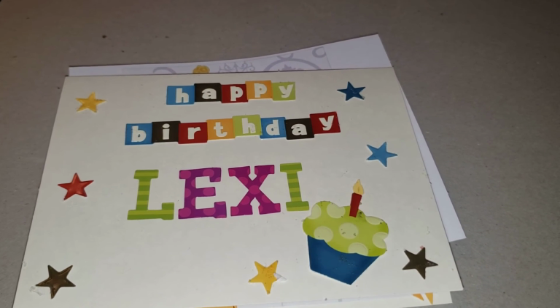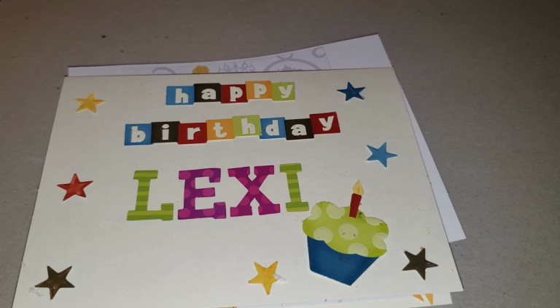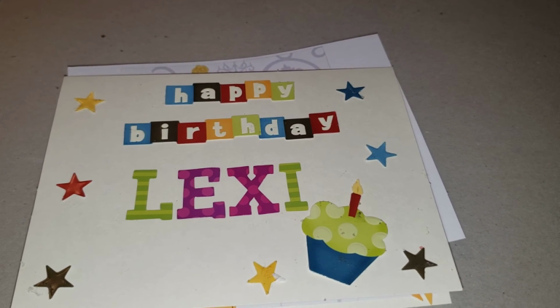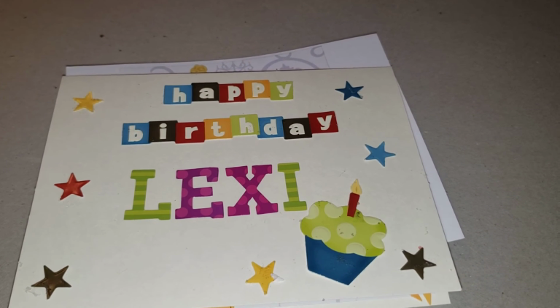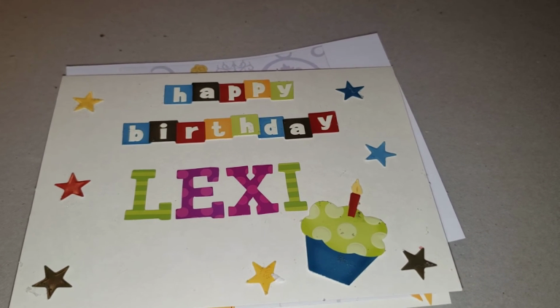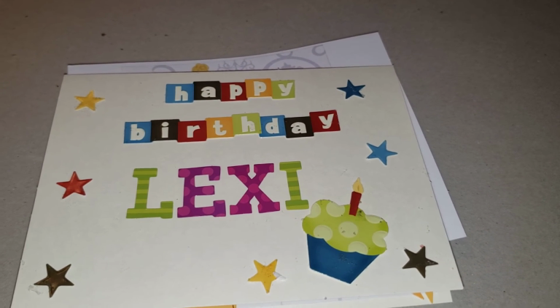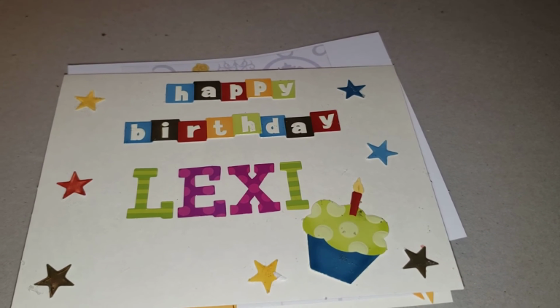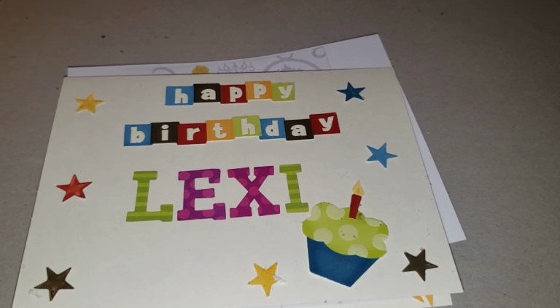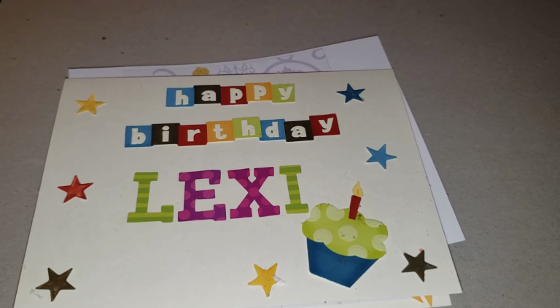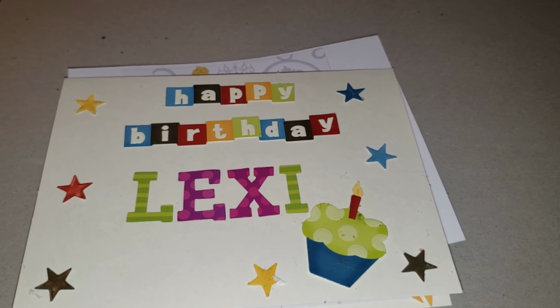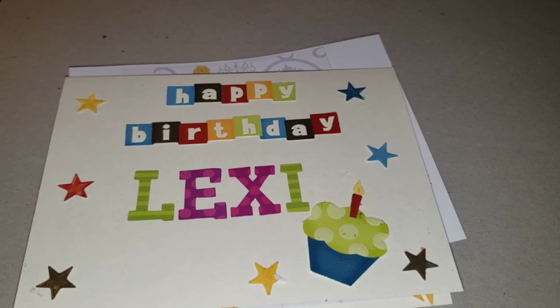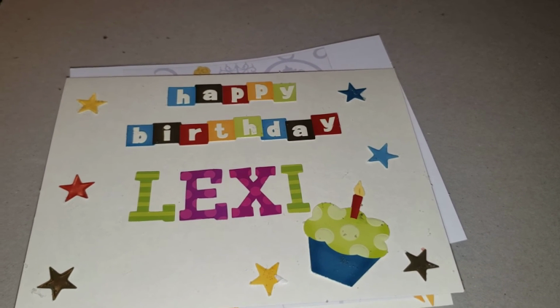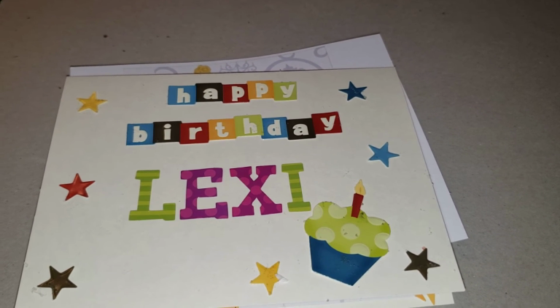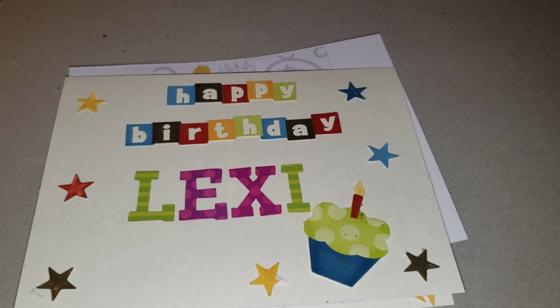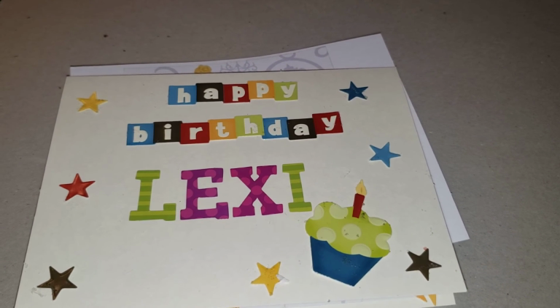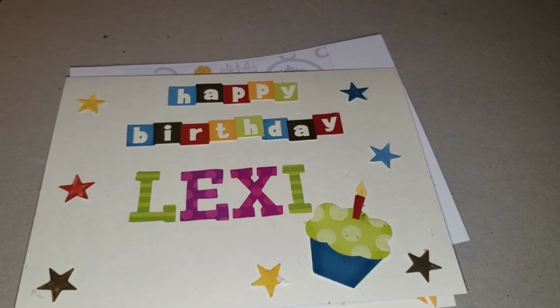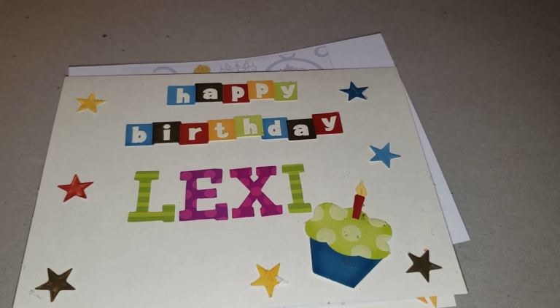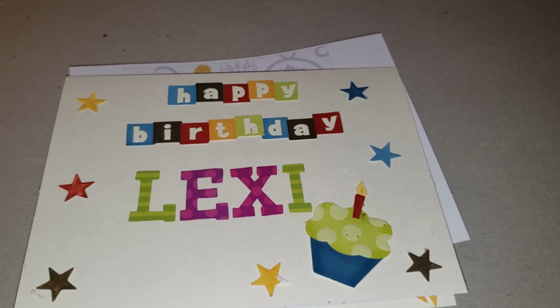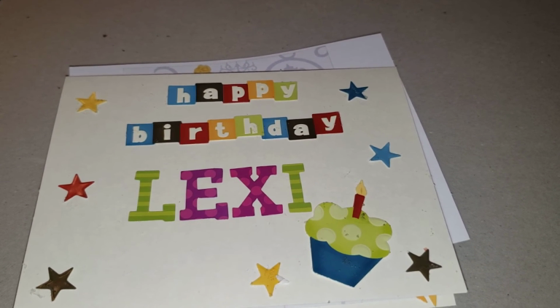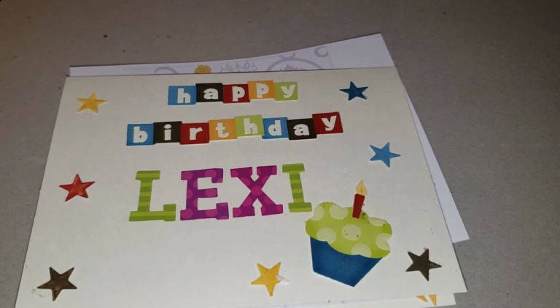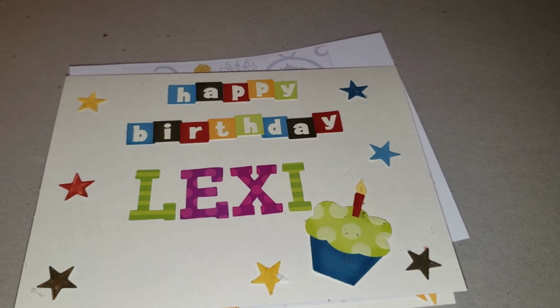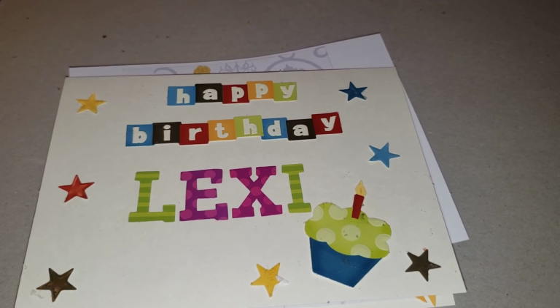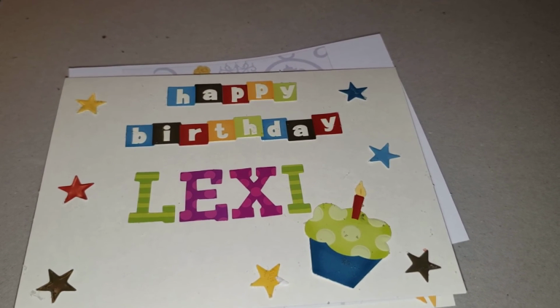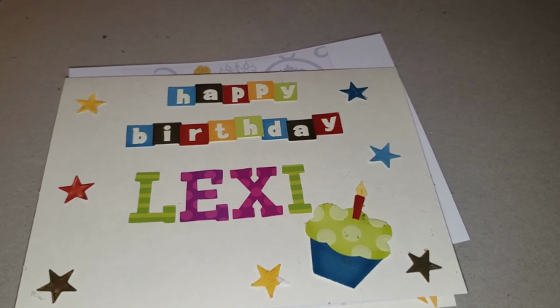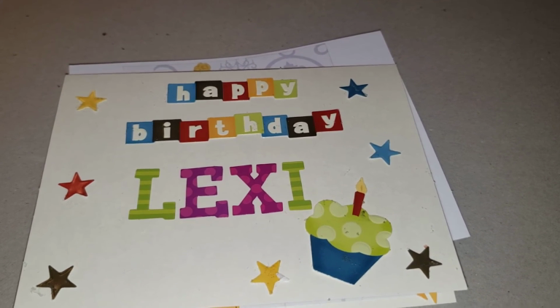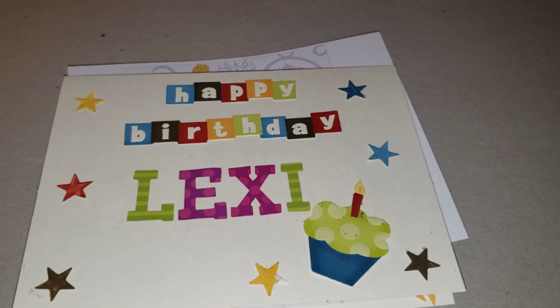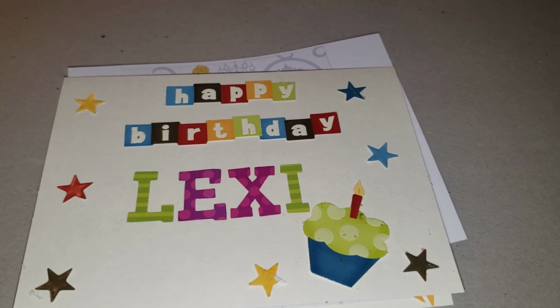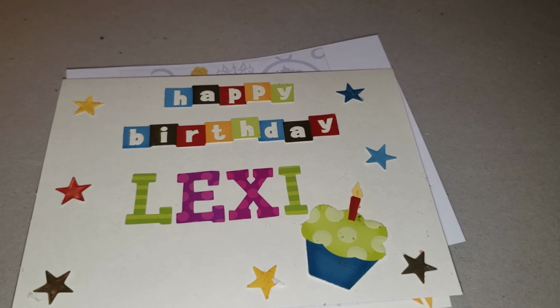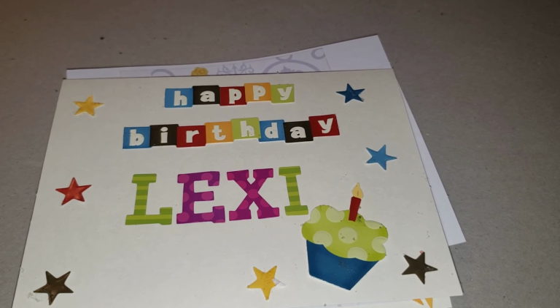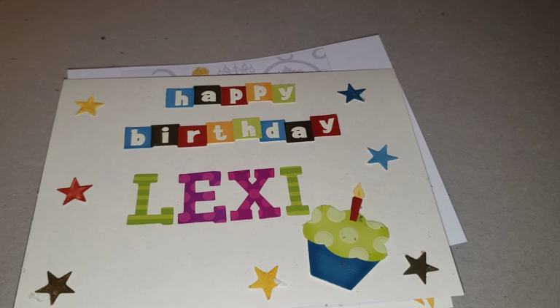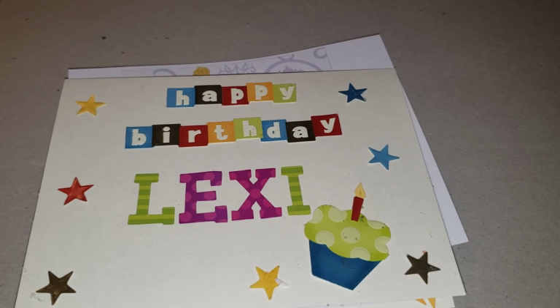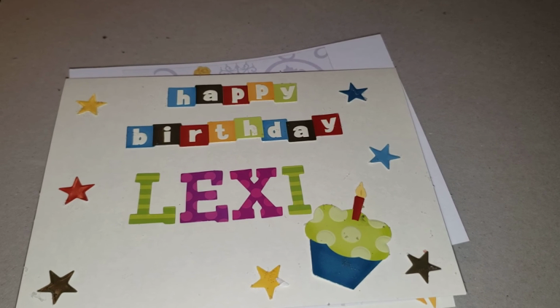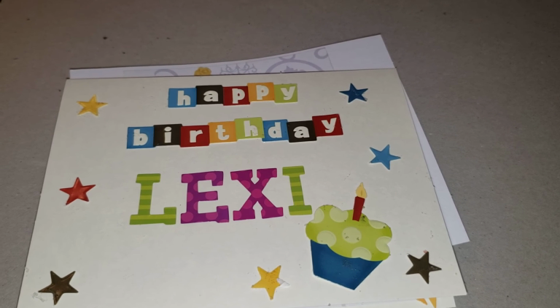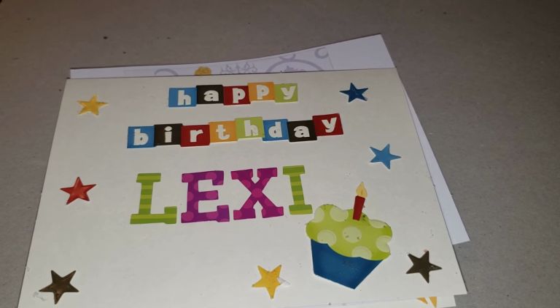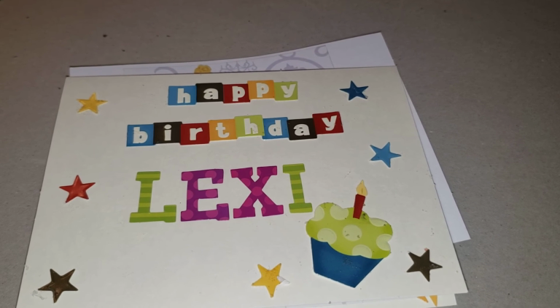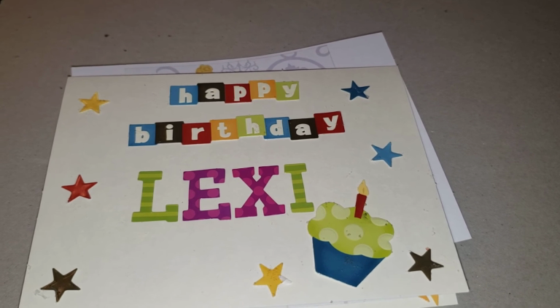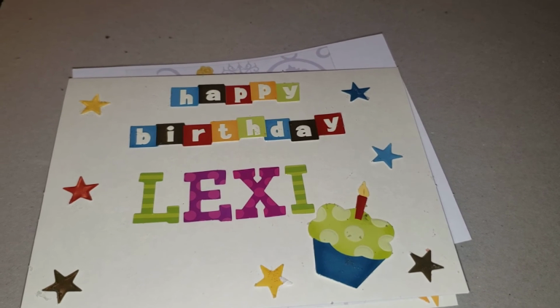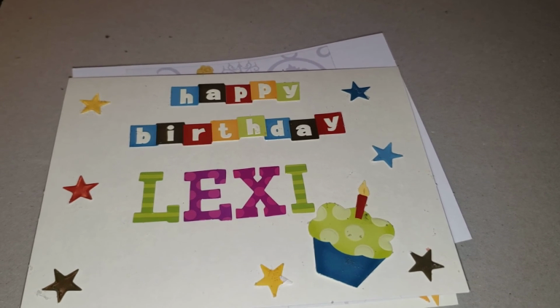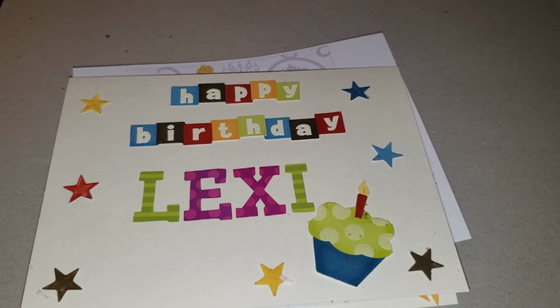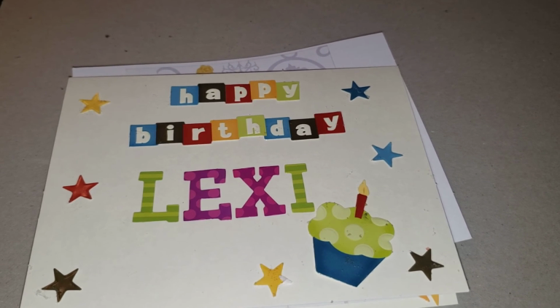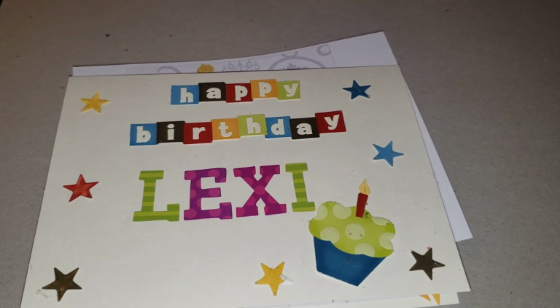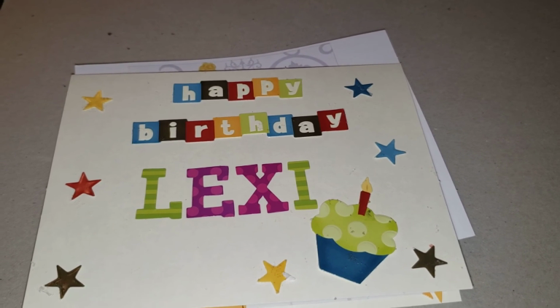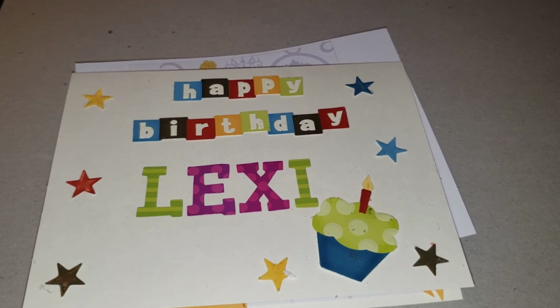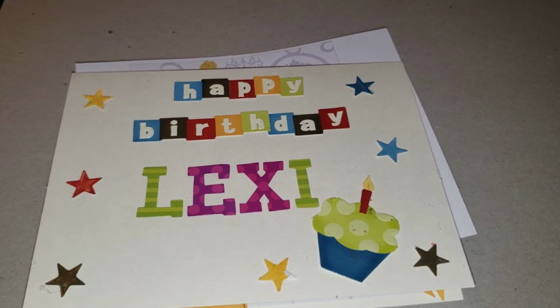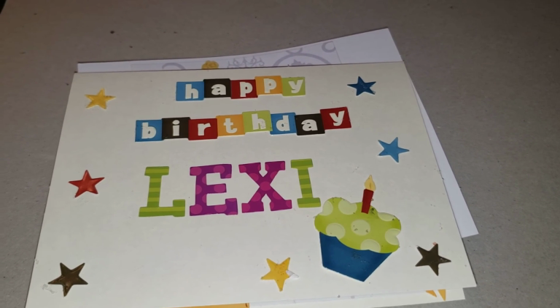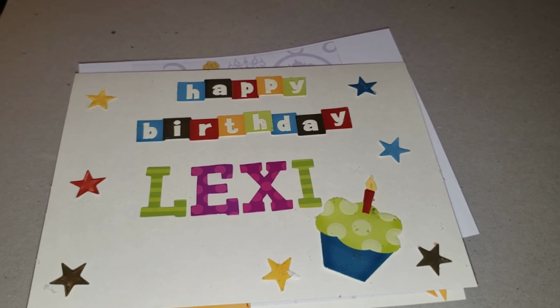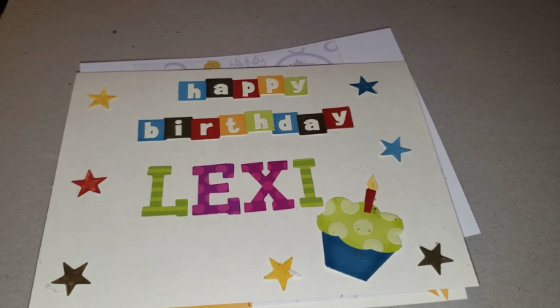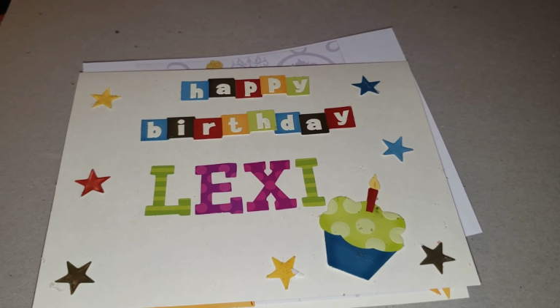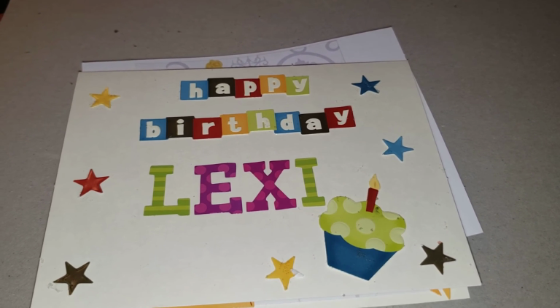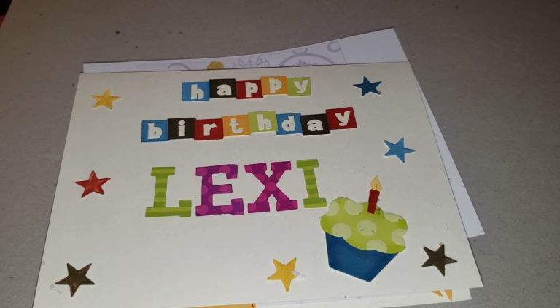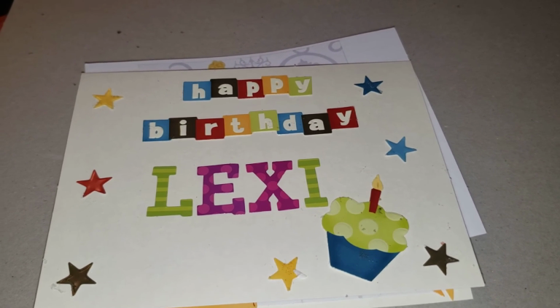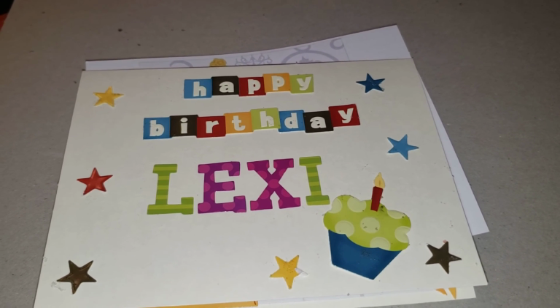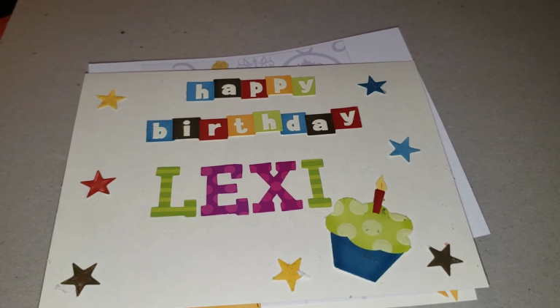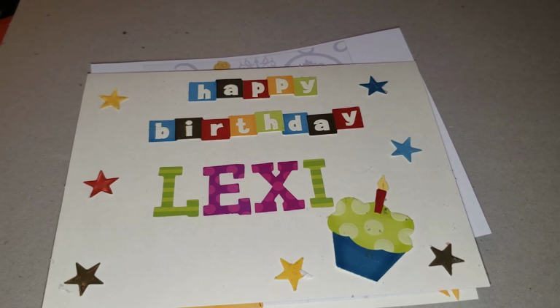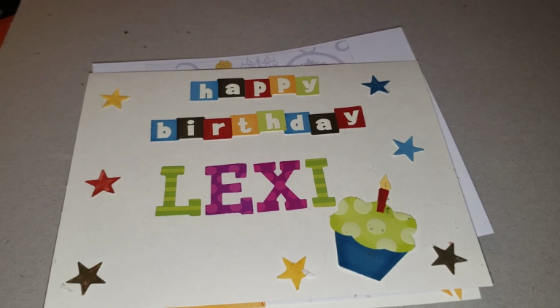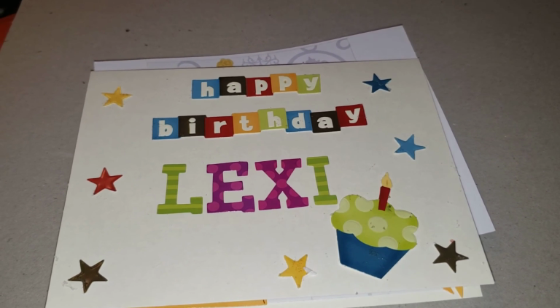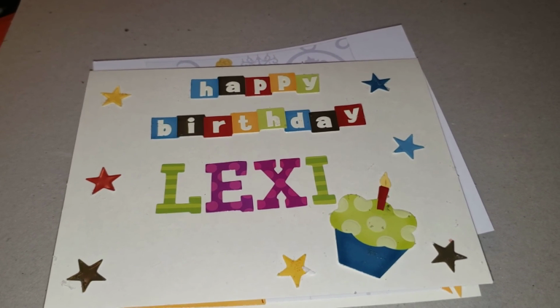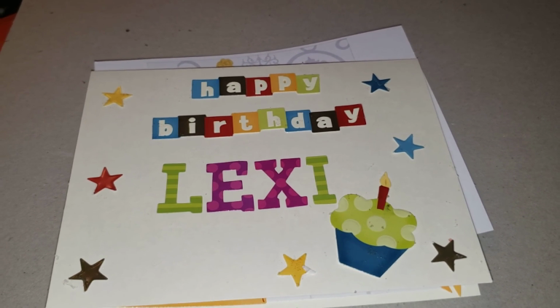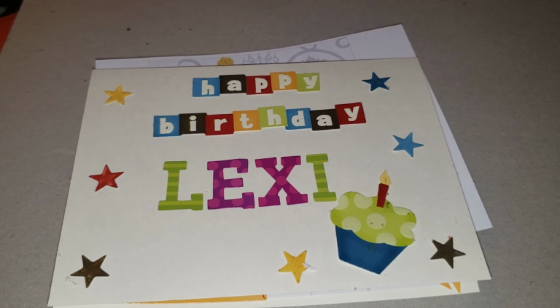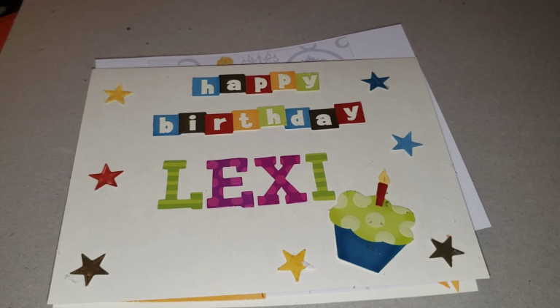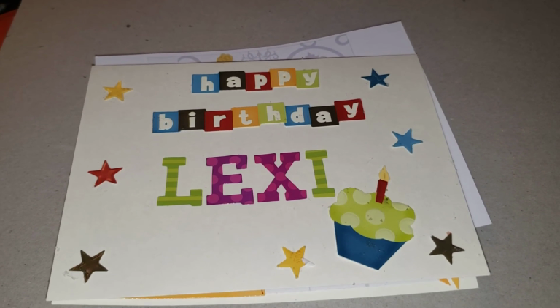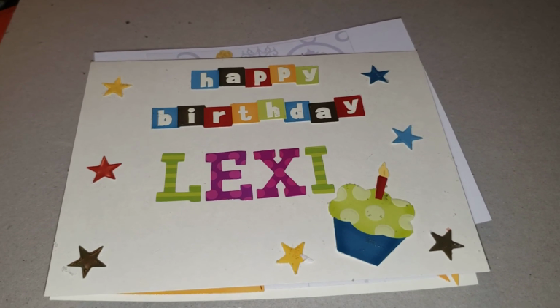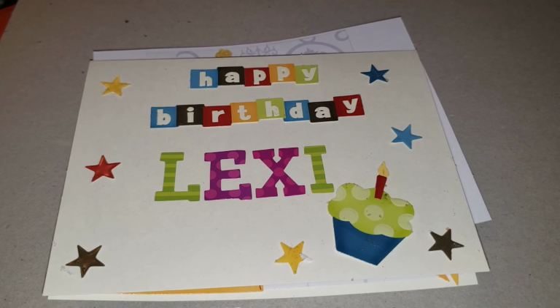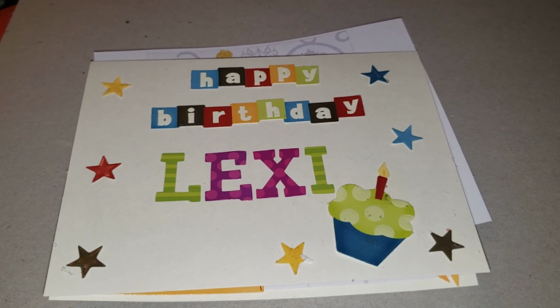Lexus, happy birthday. I hope you enjoyed this. Until the next video, I love you, and there's nothing you can do about it.